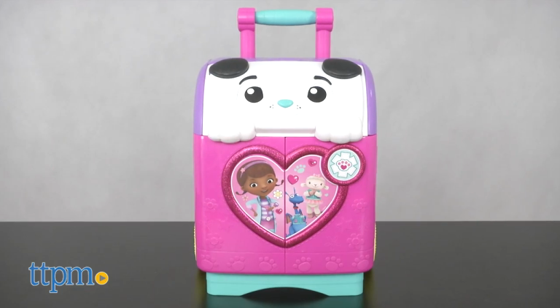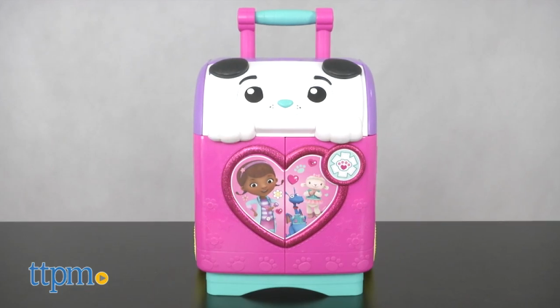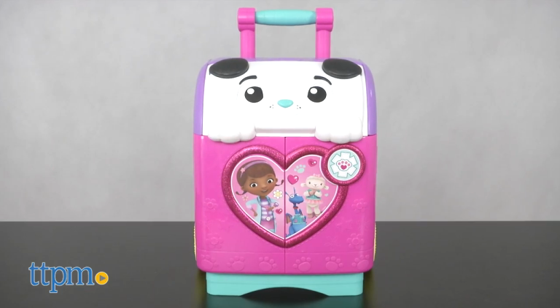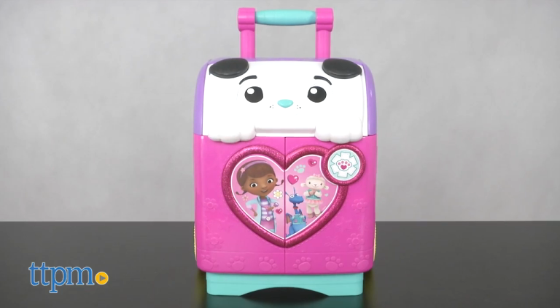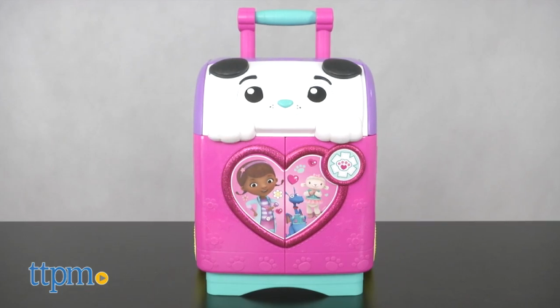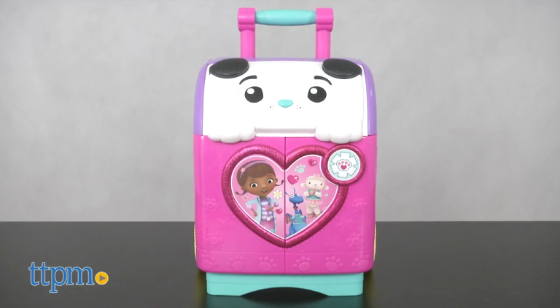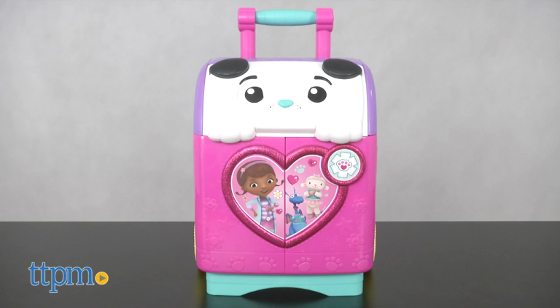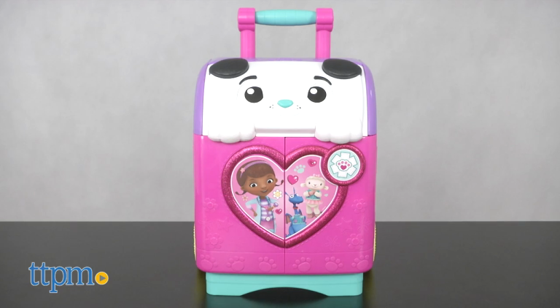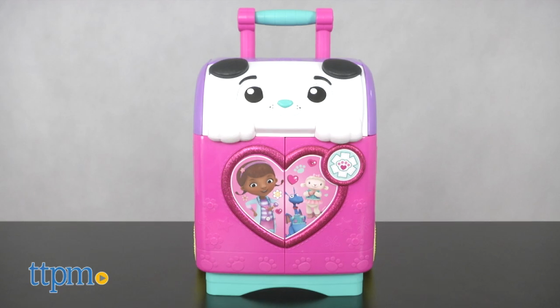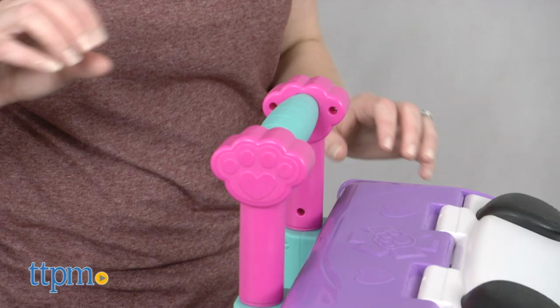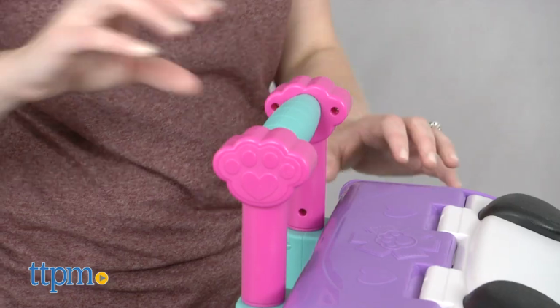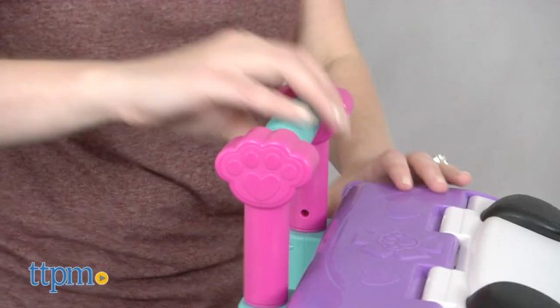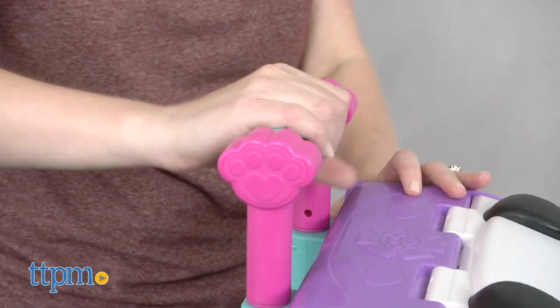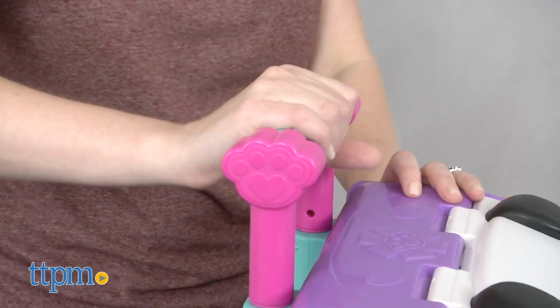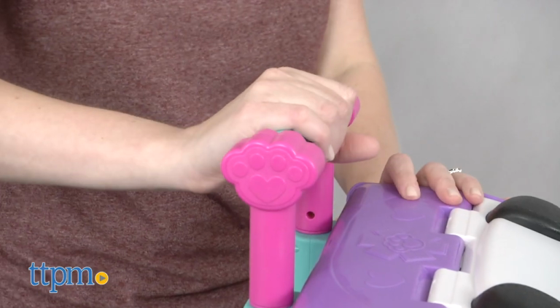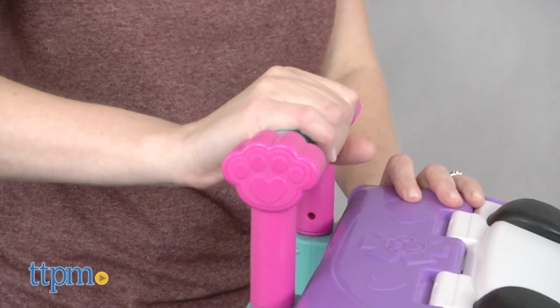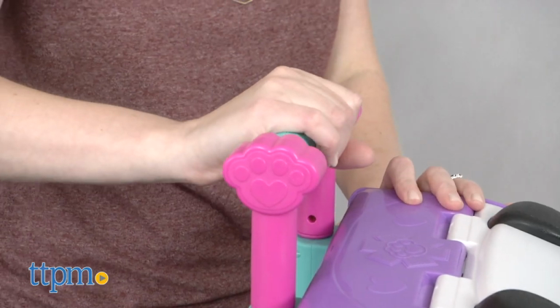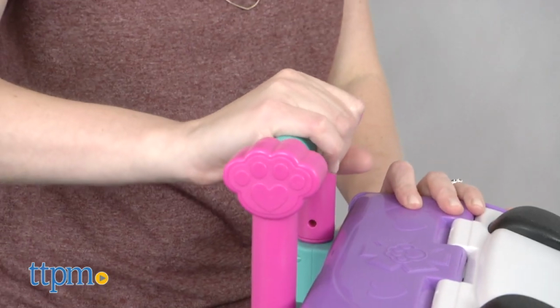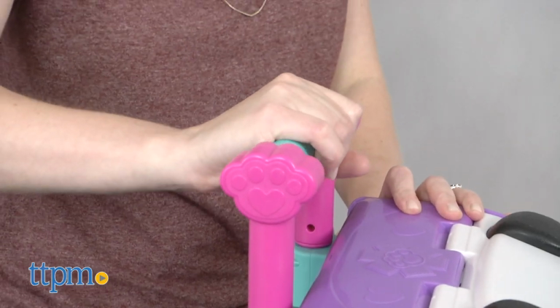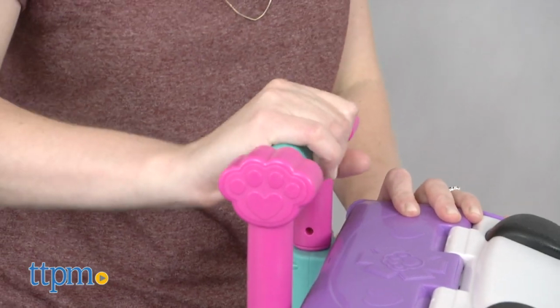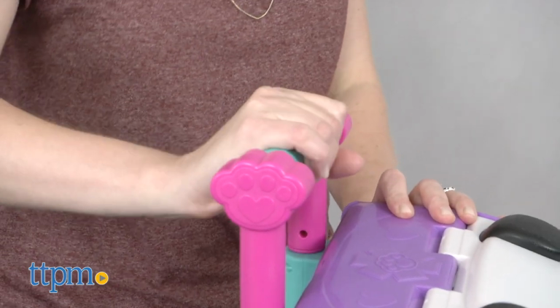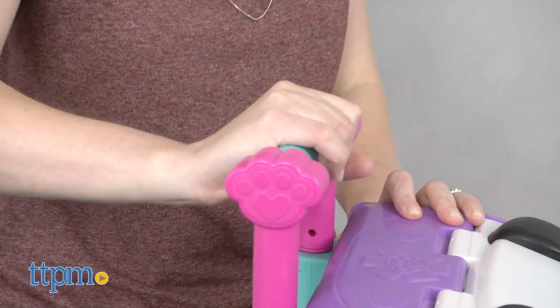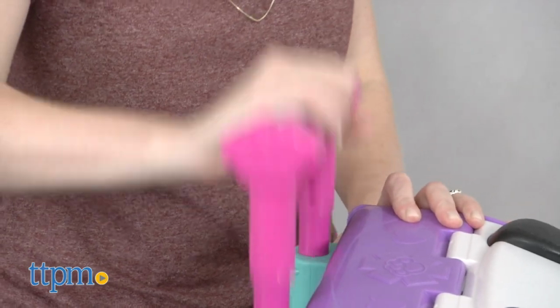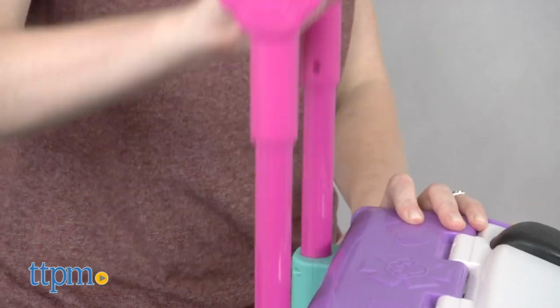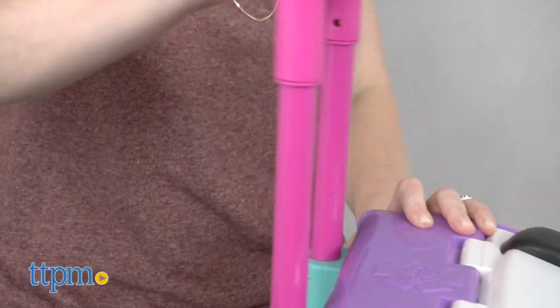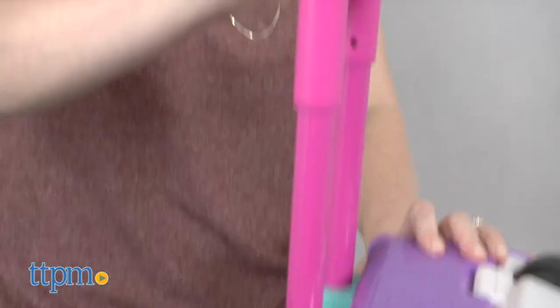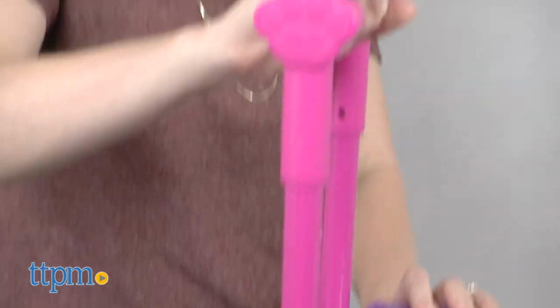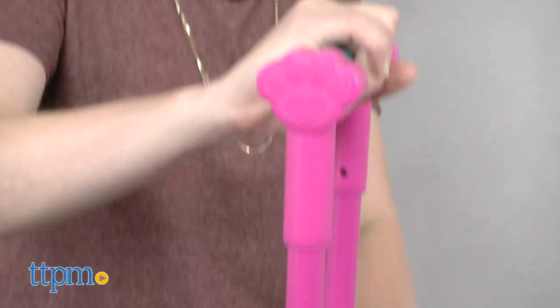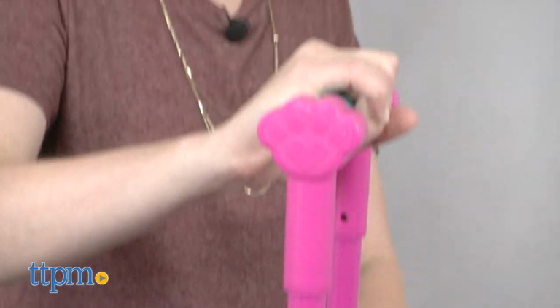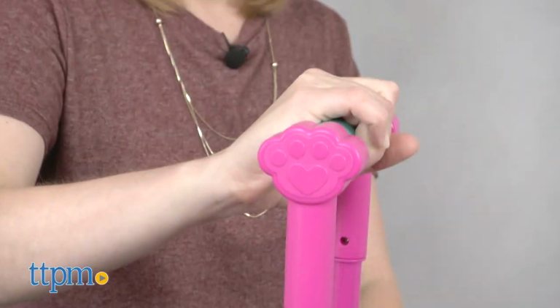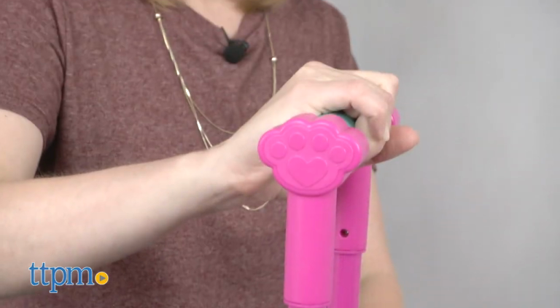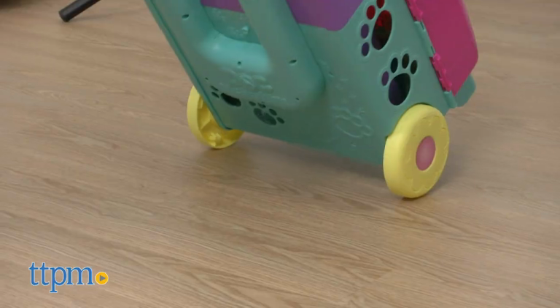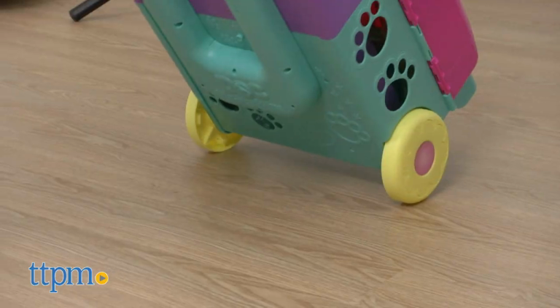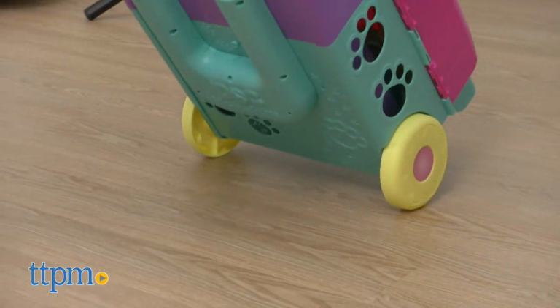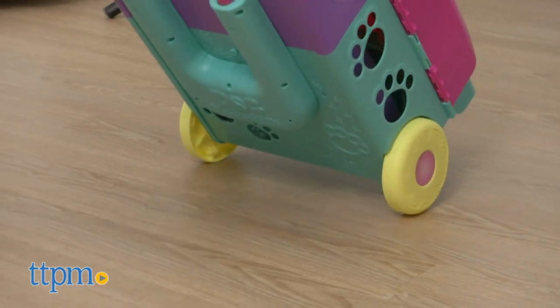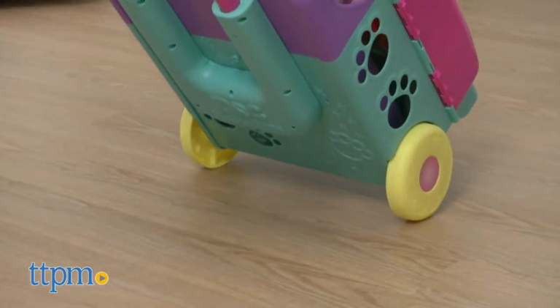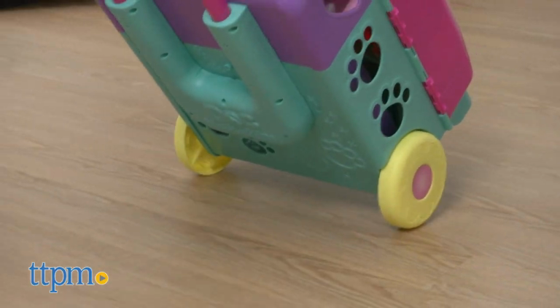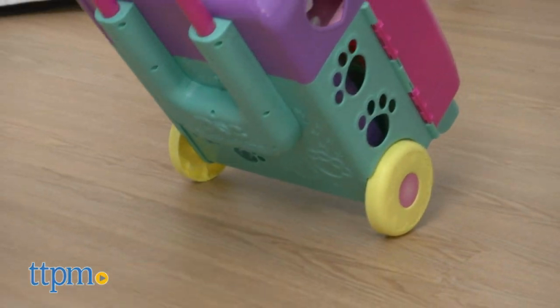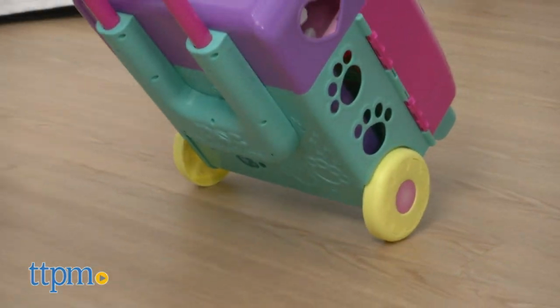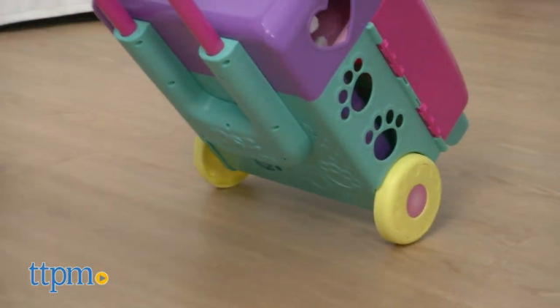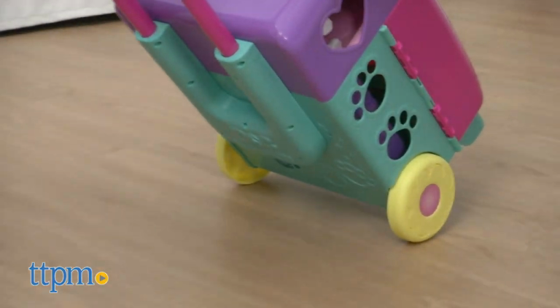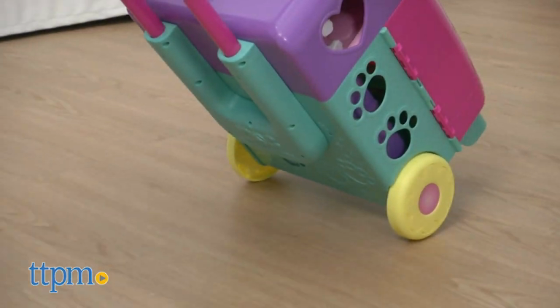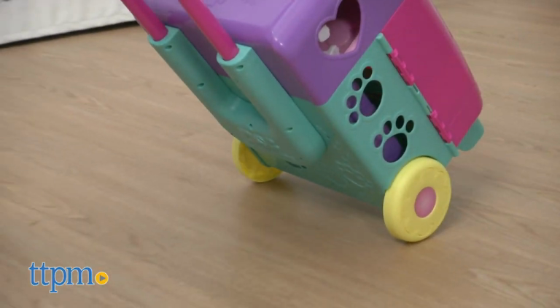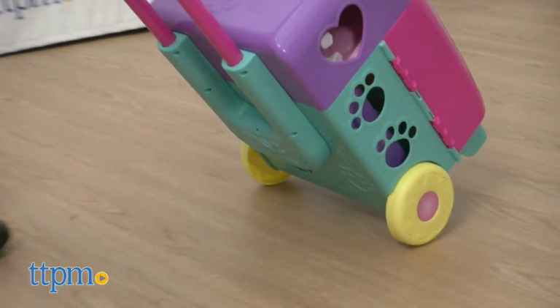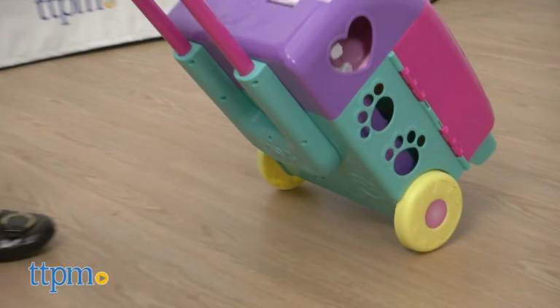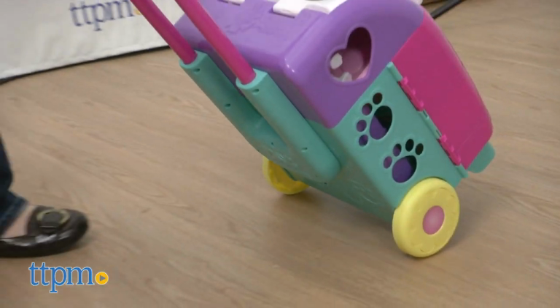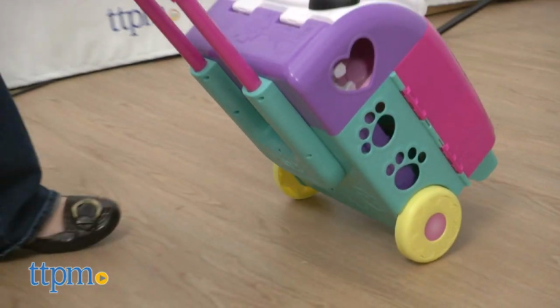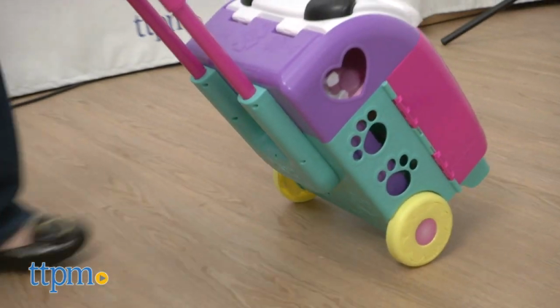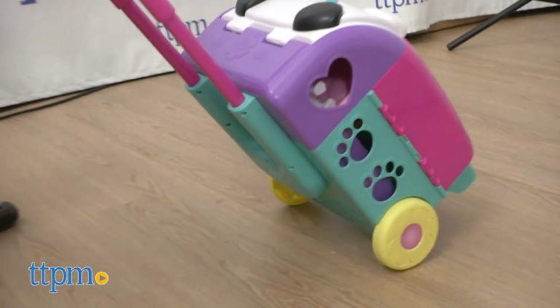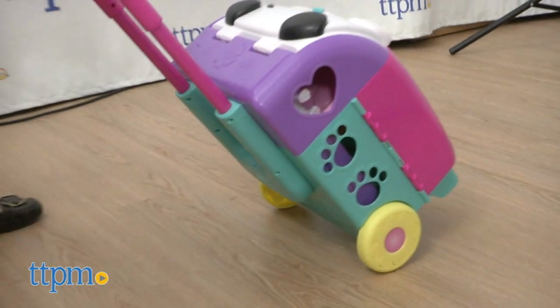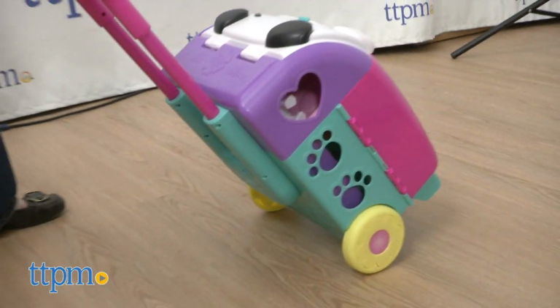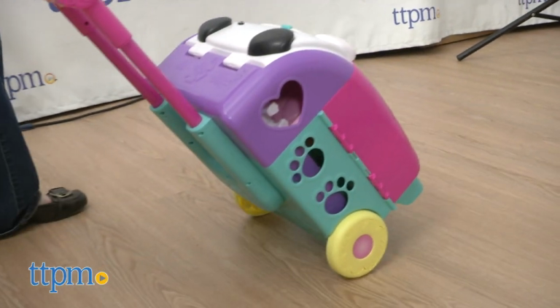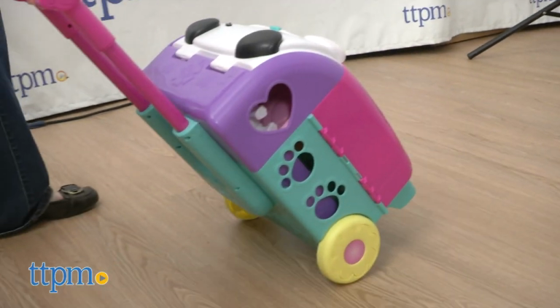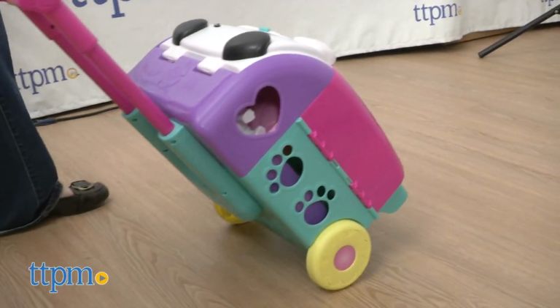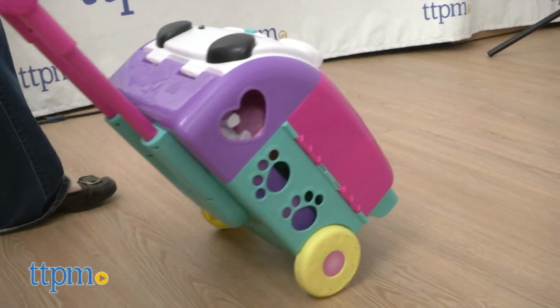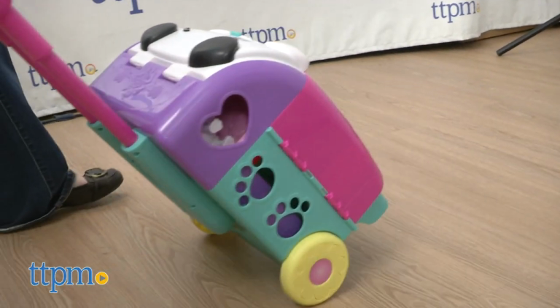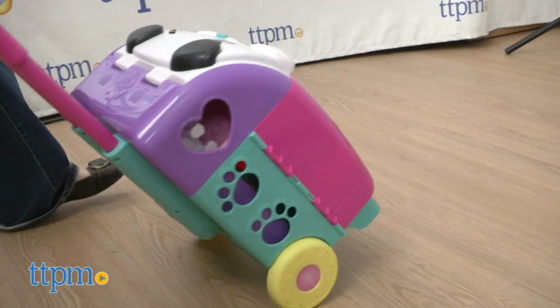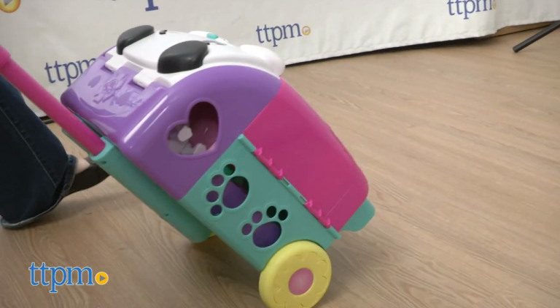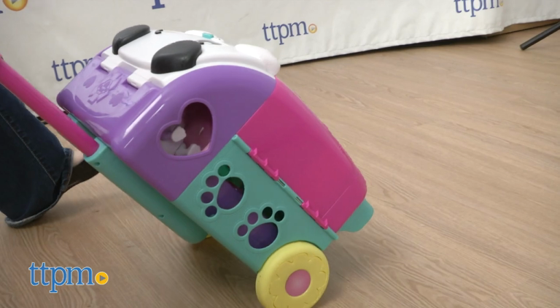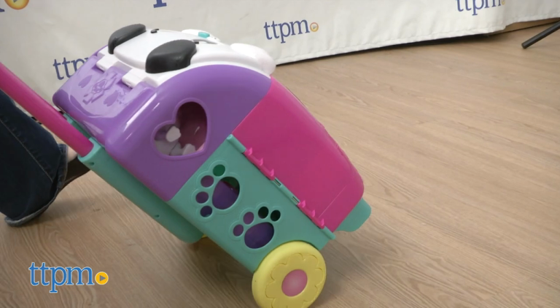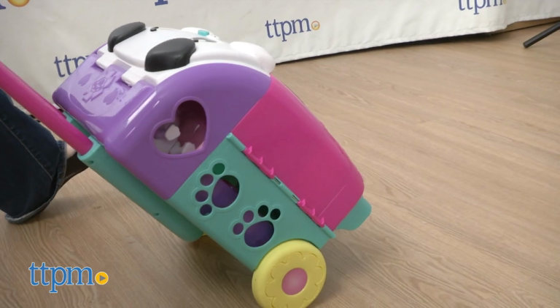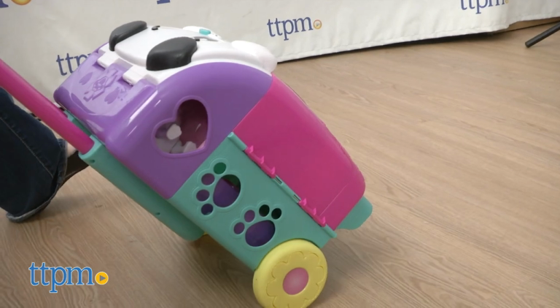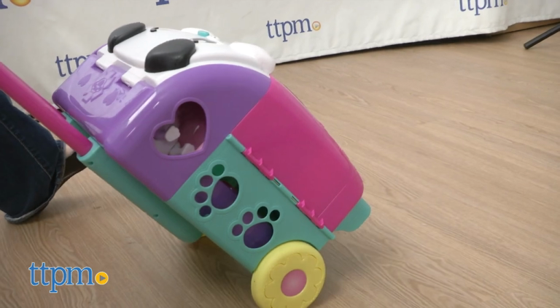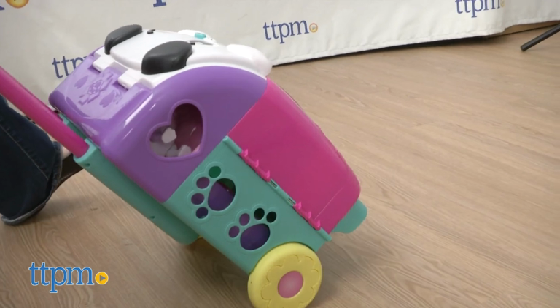Designed for on-the-go care, it has a pull-out handle and wheels so you can roll it anywhere your patients need you.